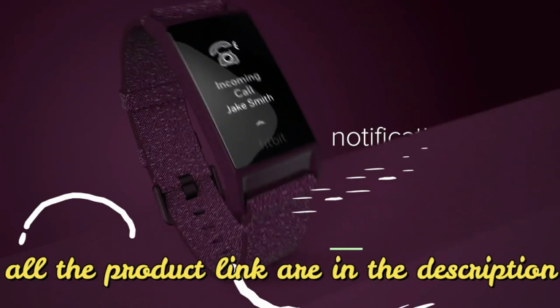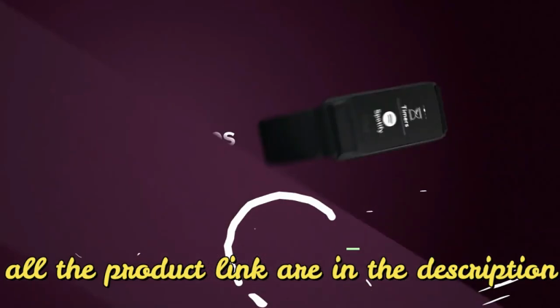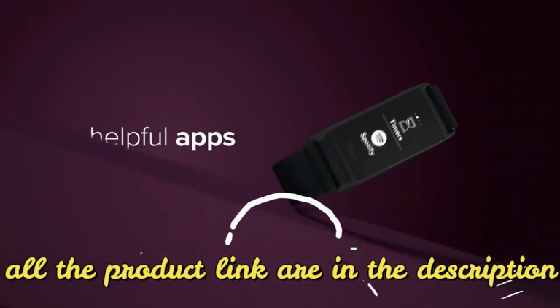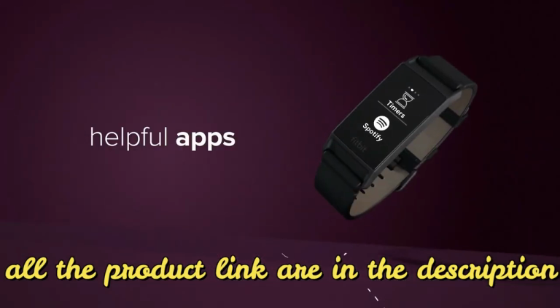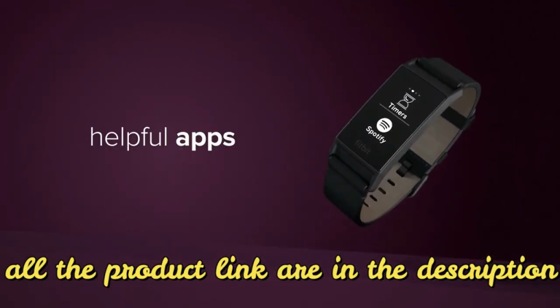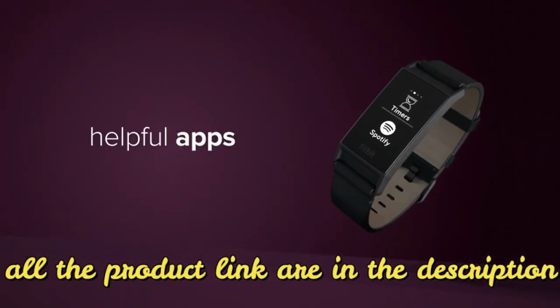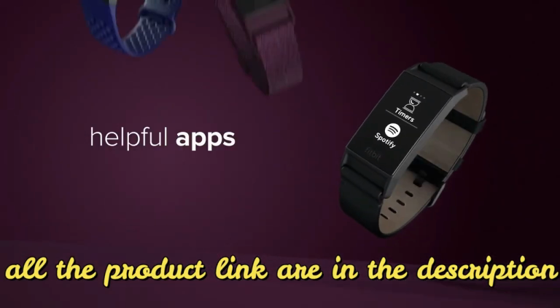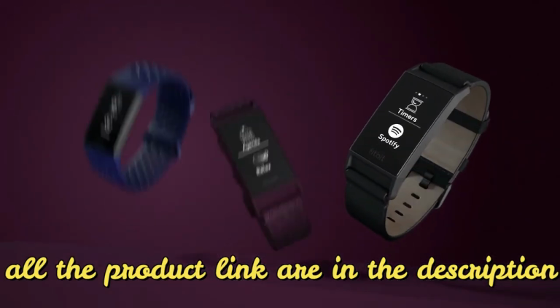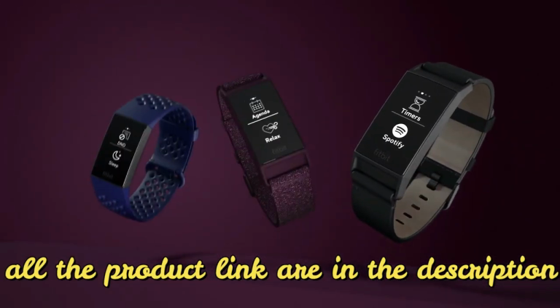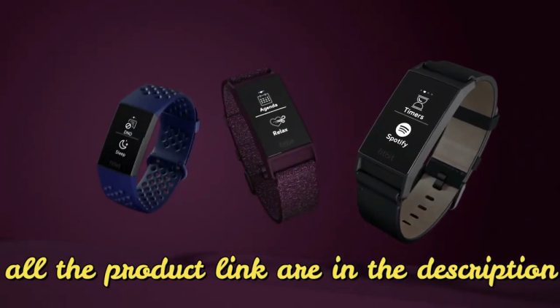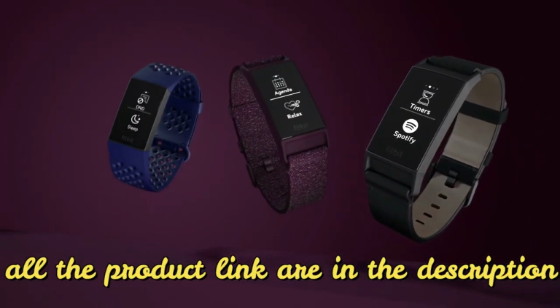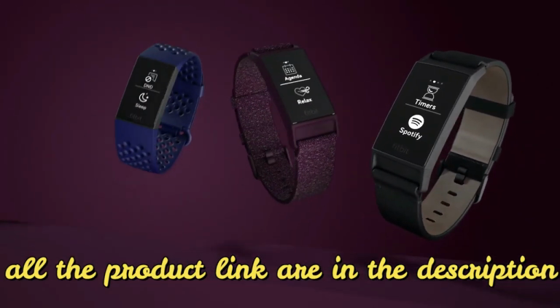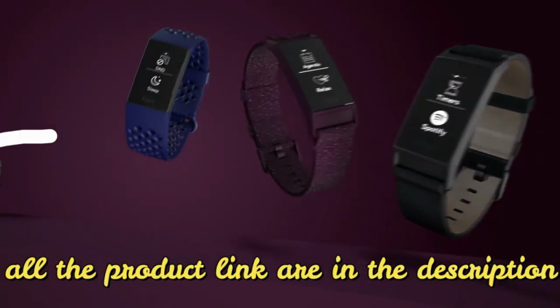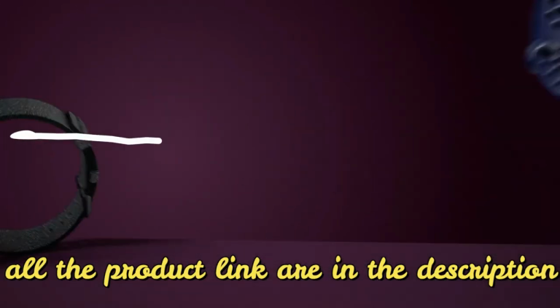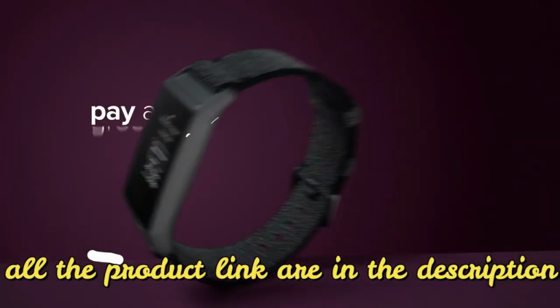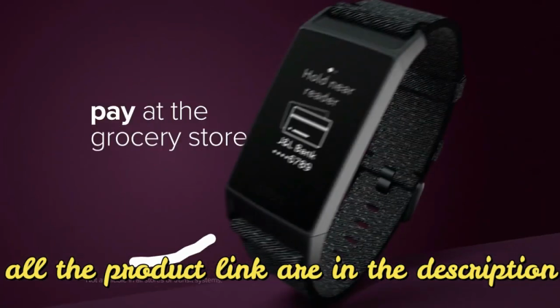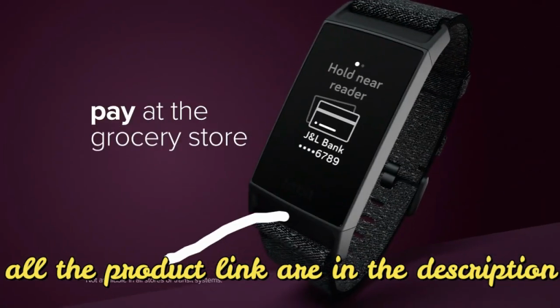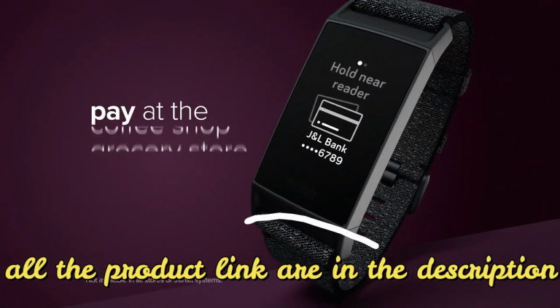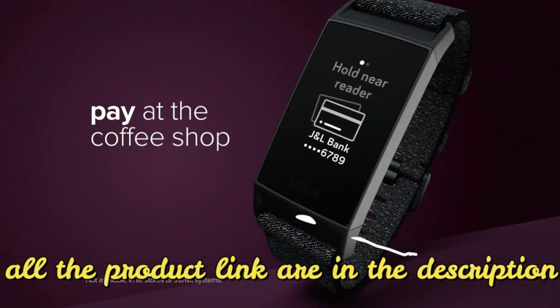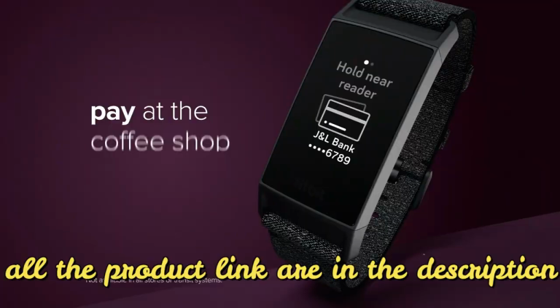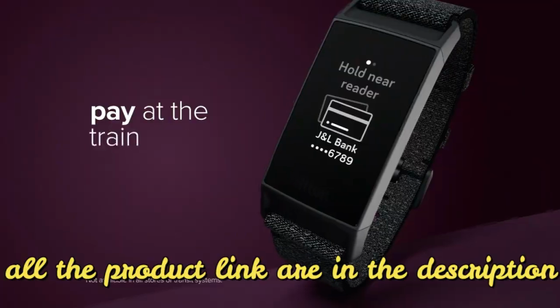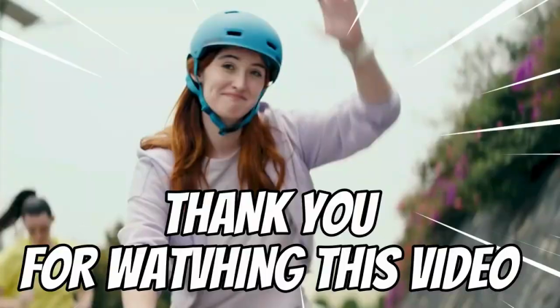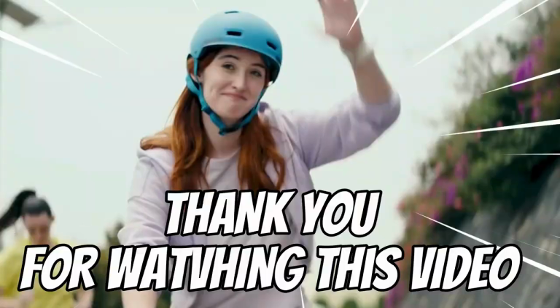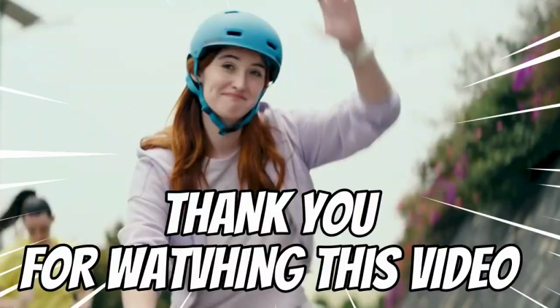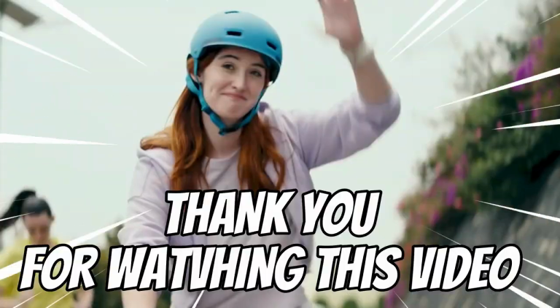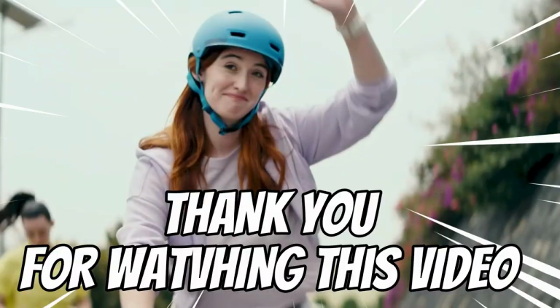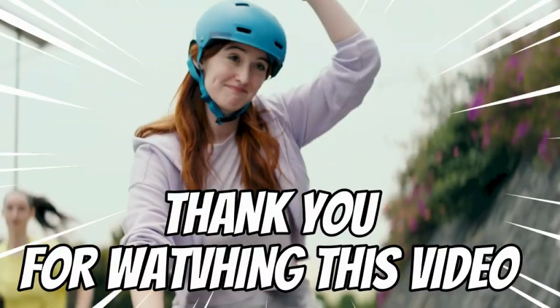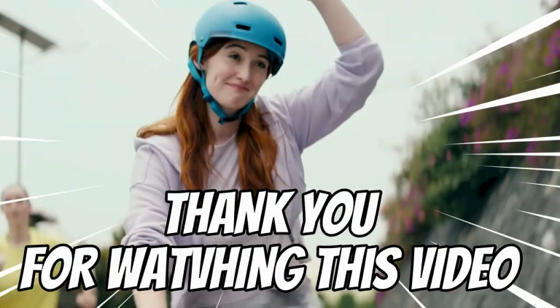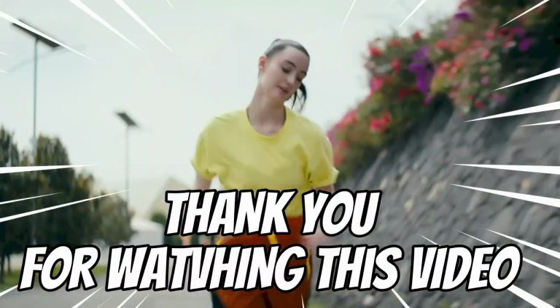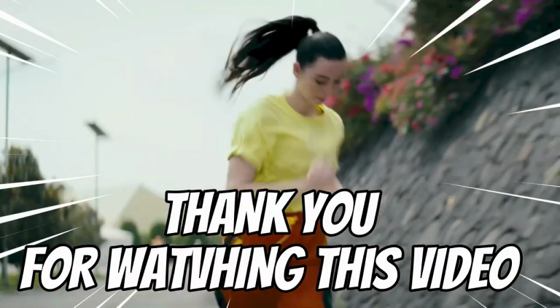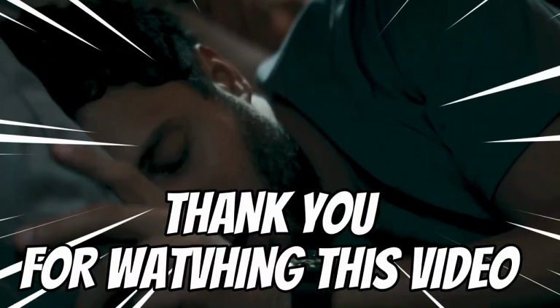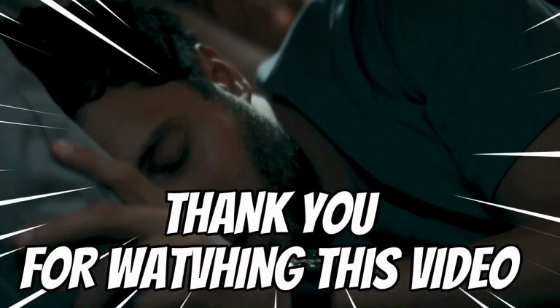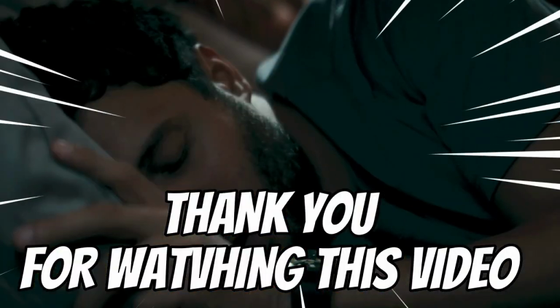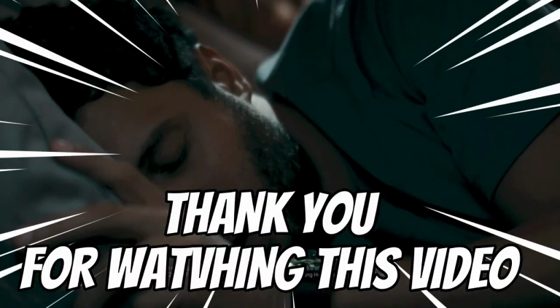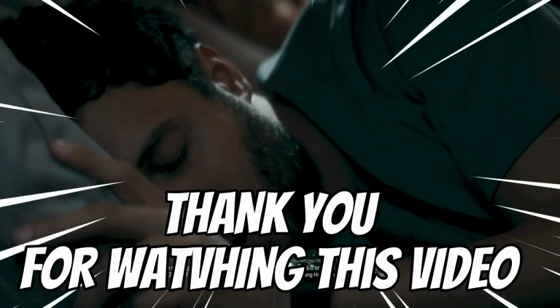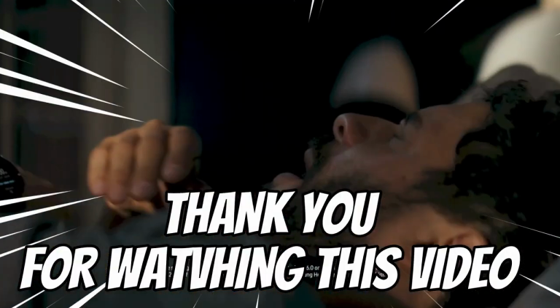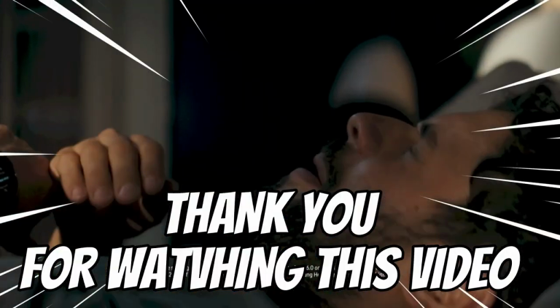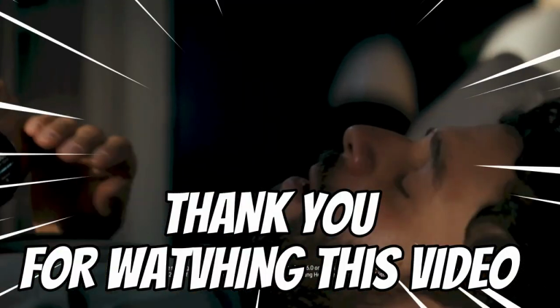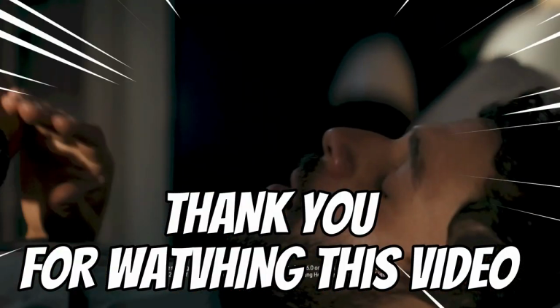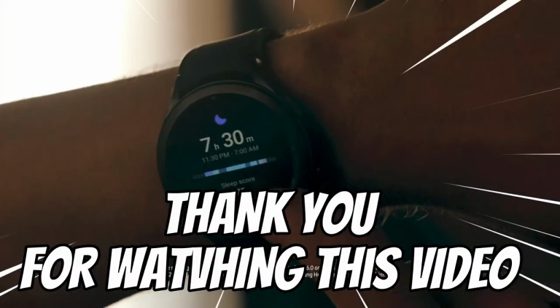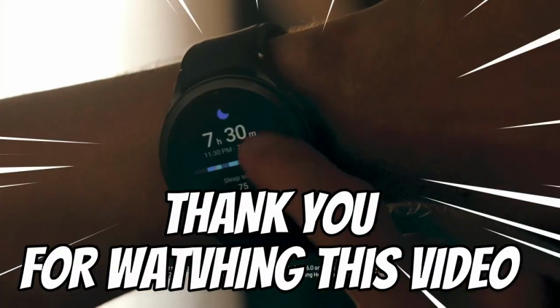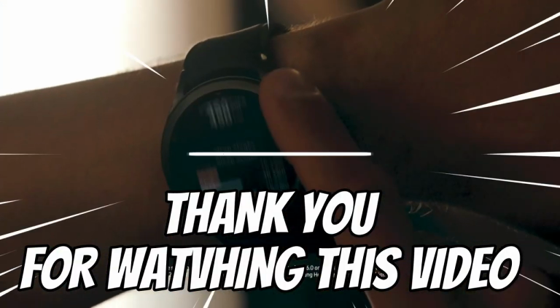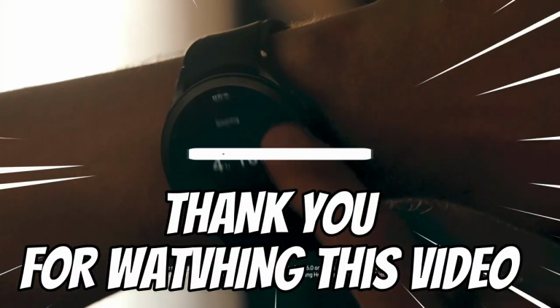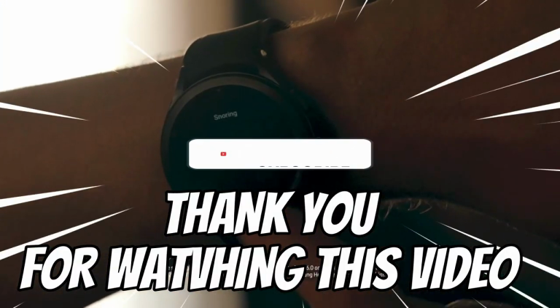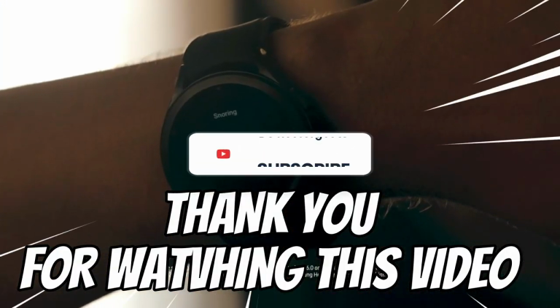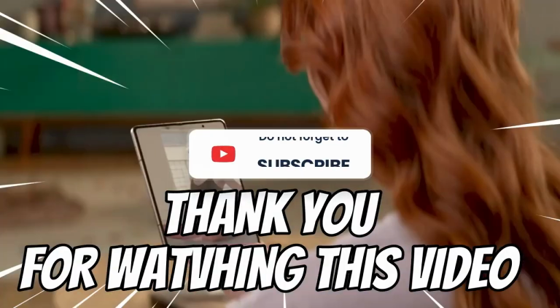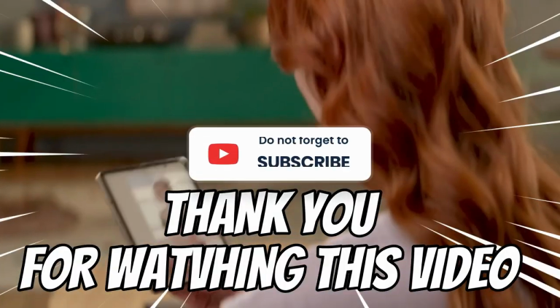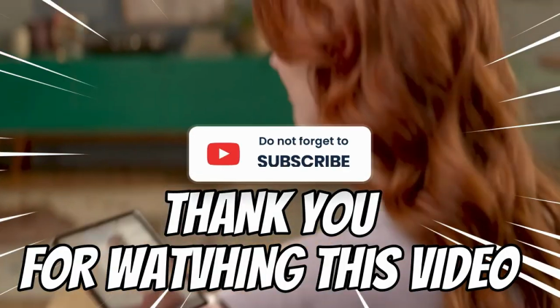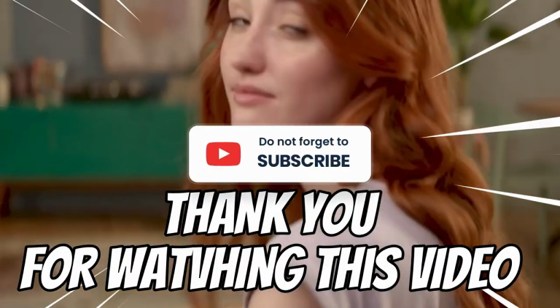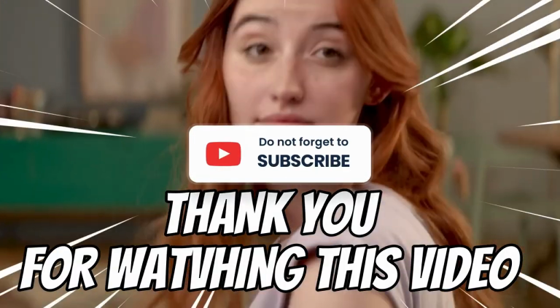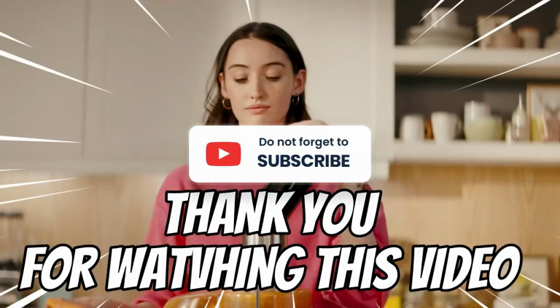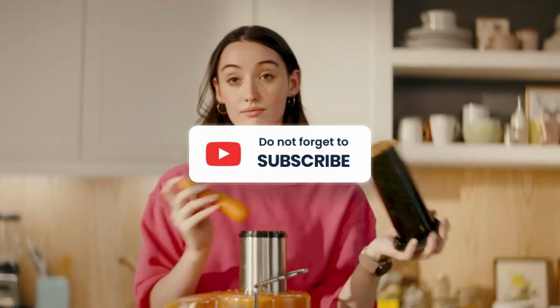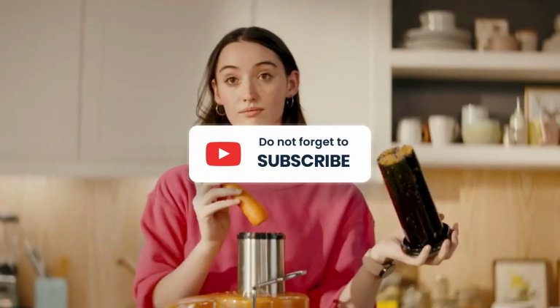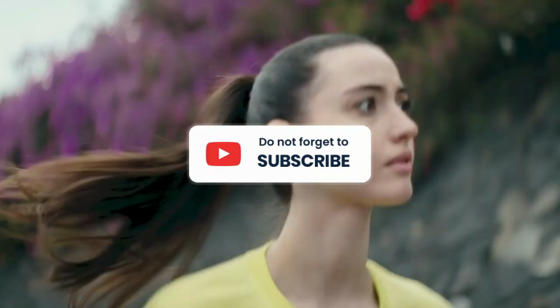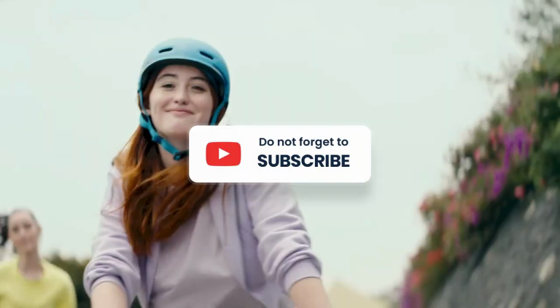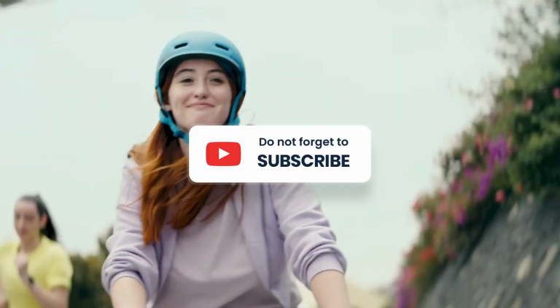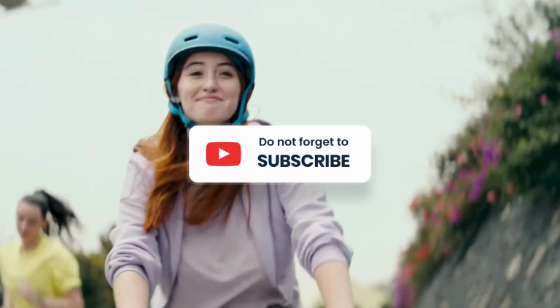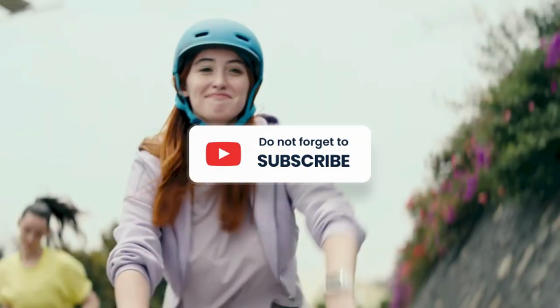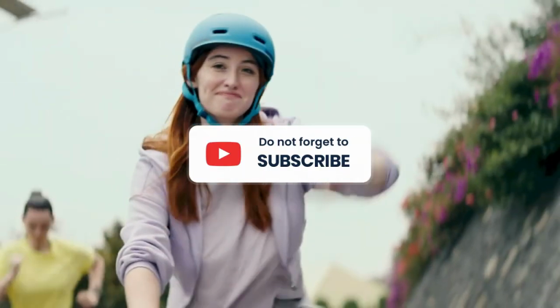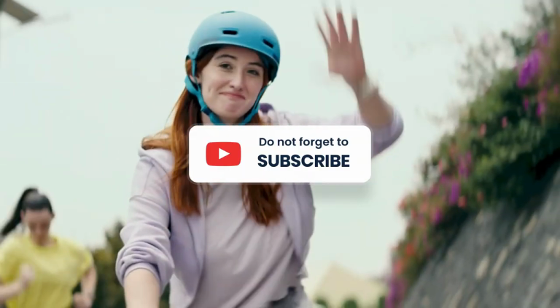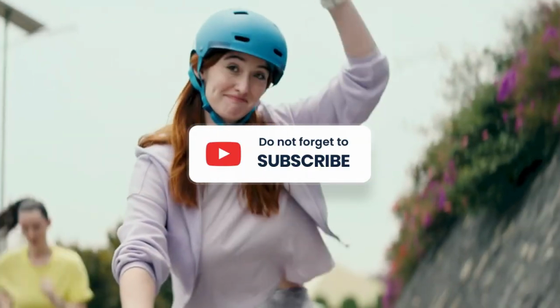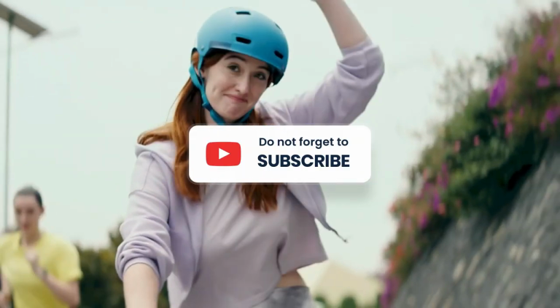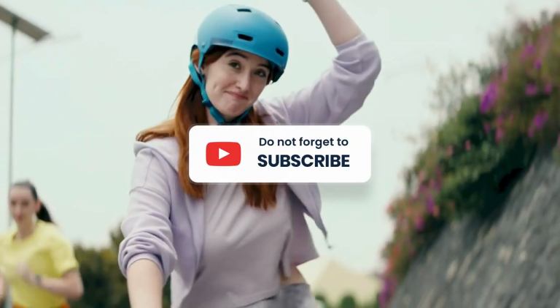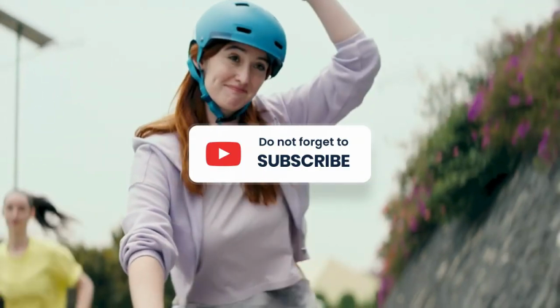All the product links are in the video description. Thank you for watching this video and don't forget to subscribe to this channel.